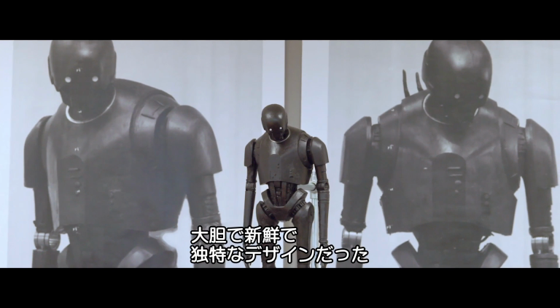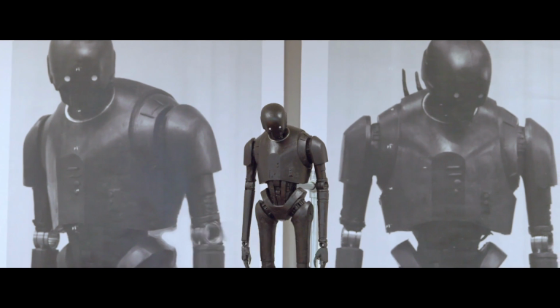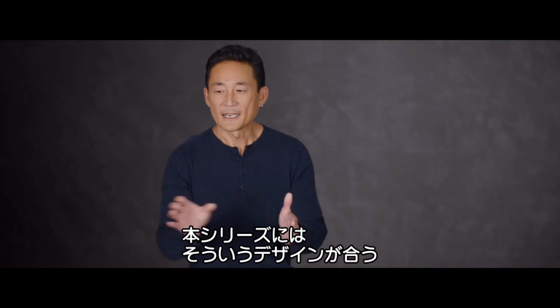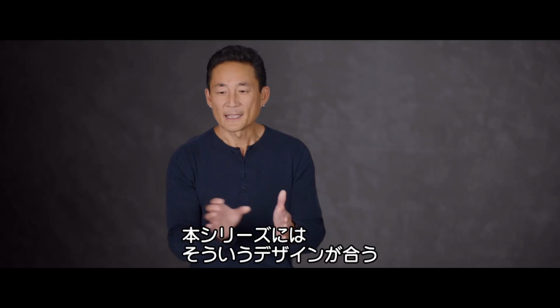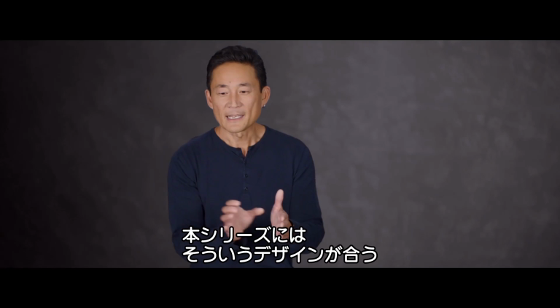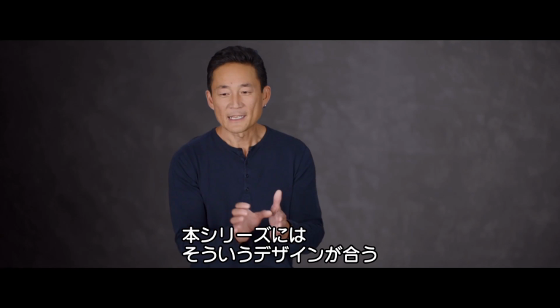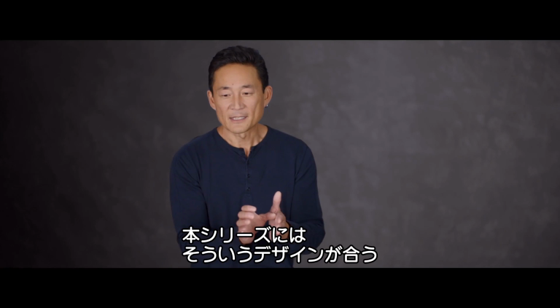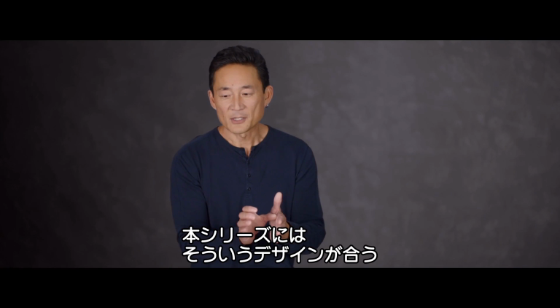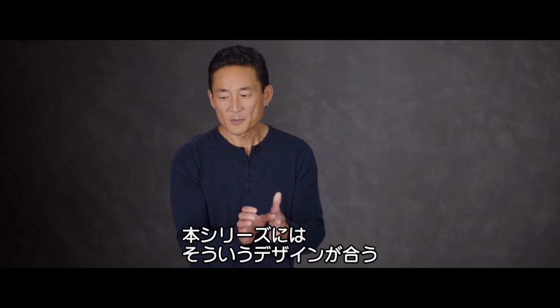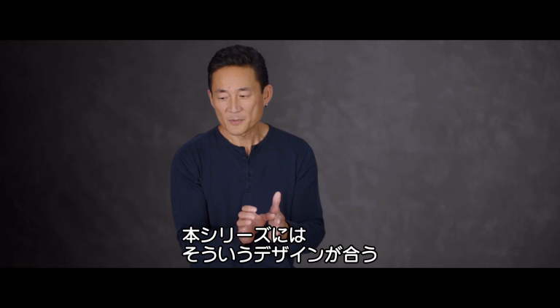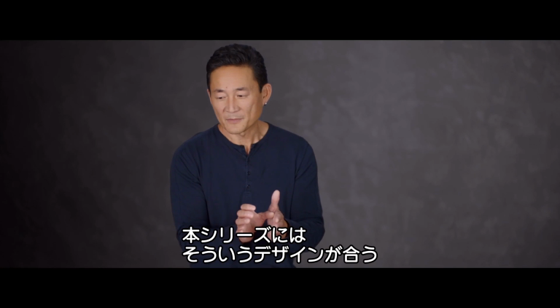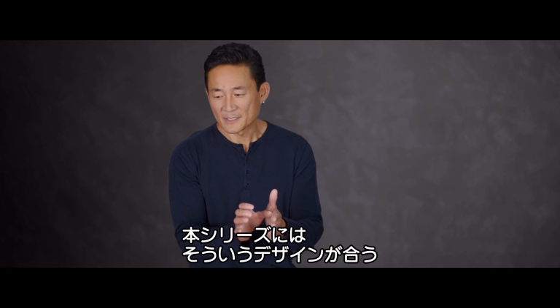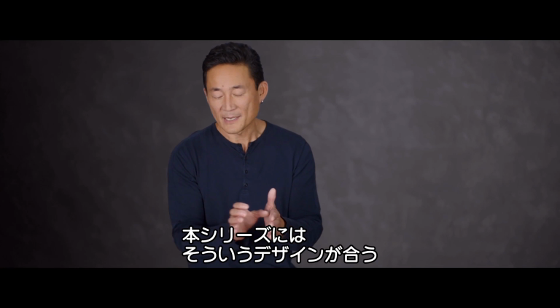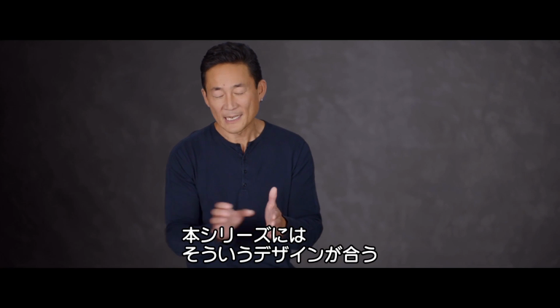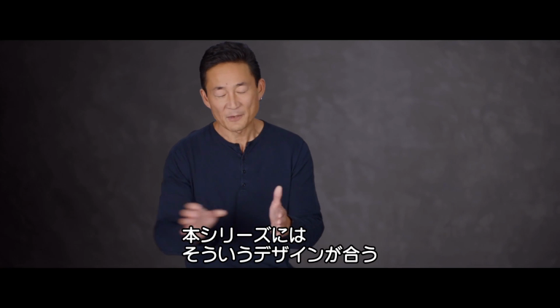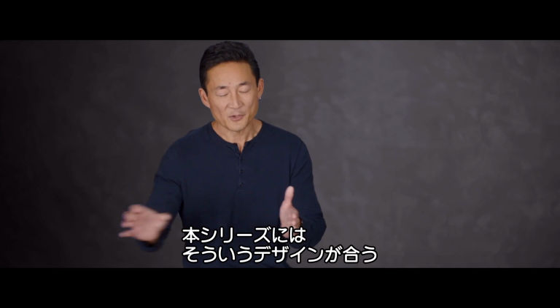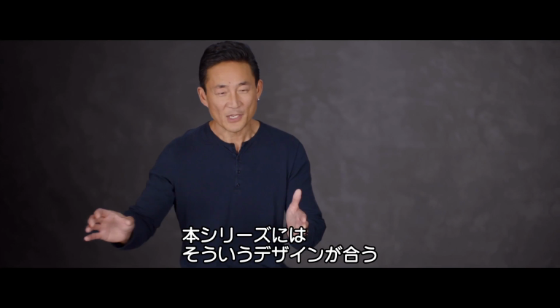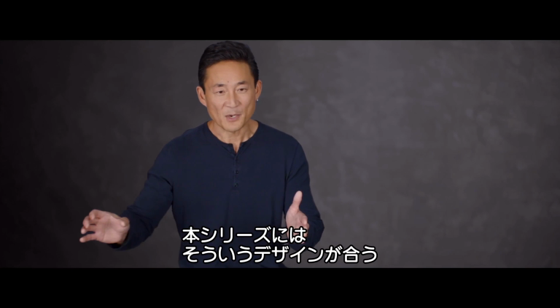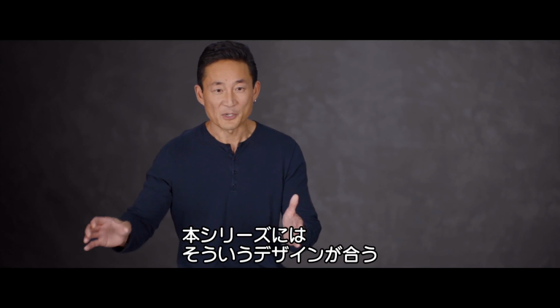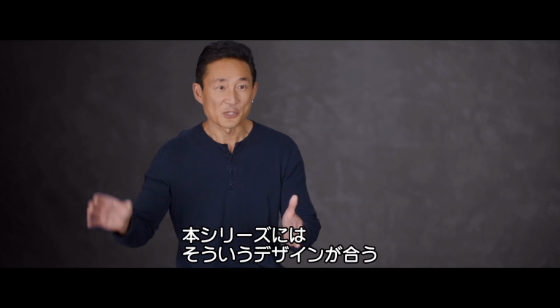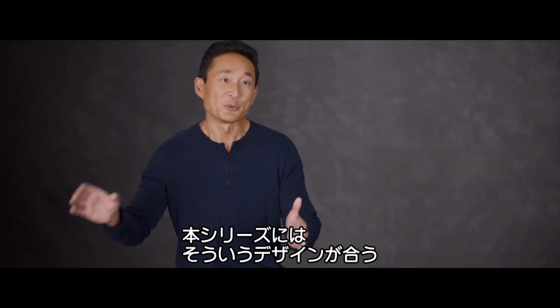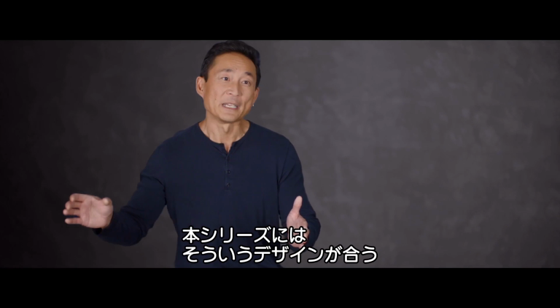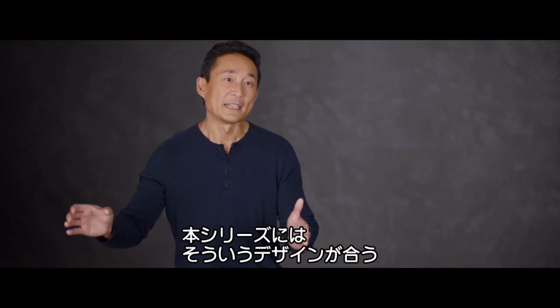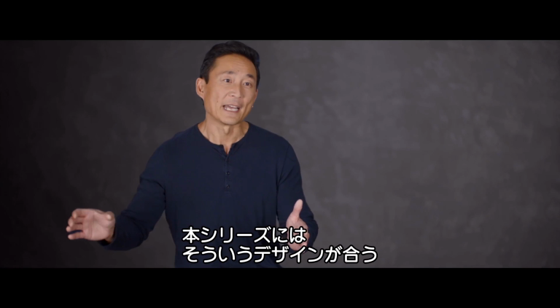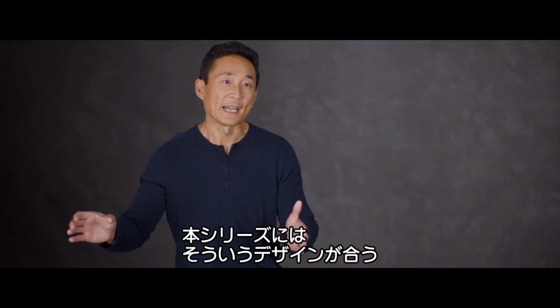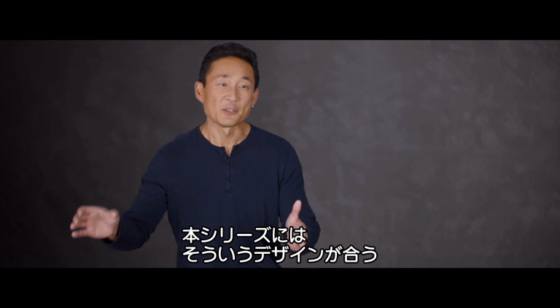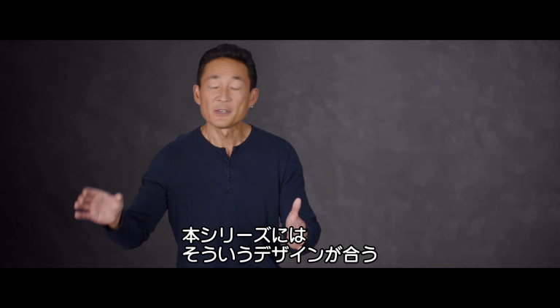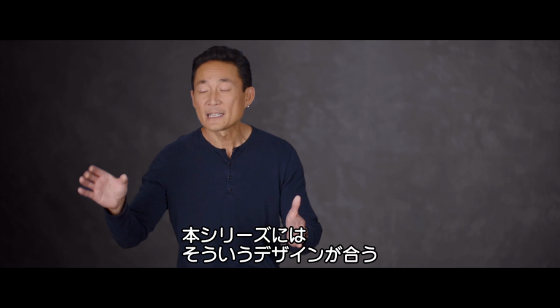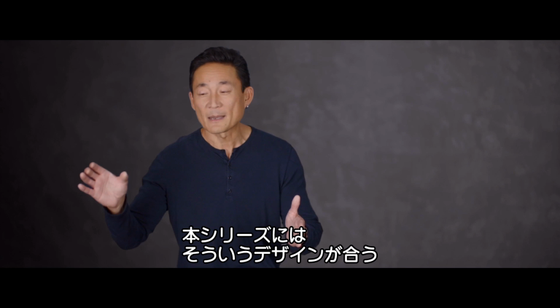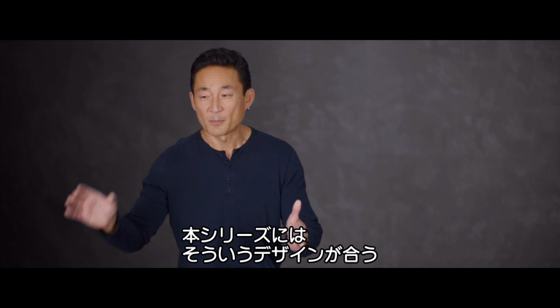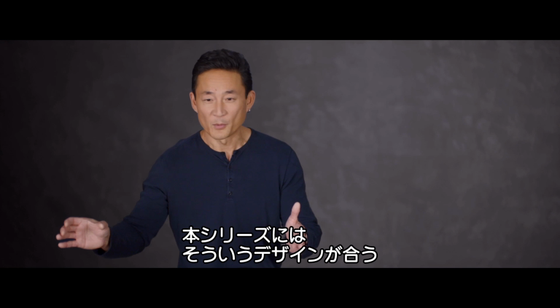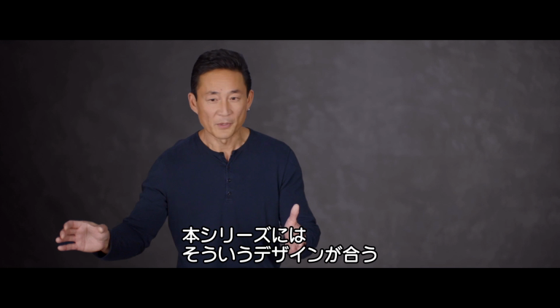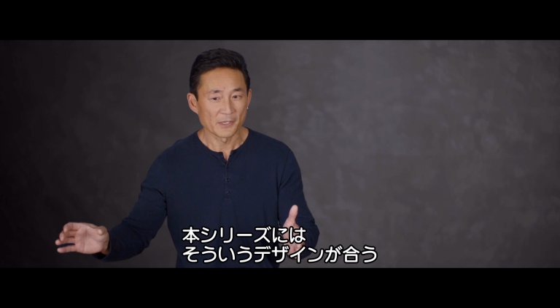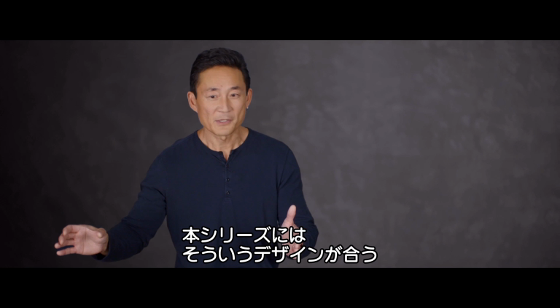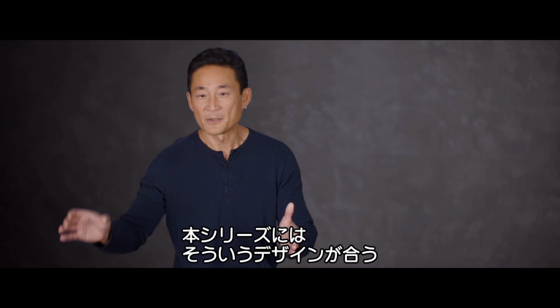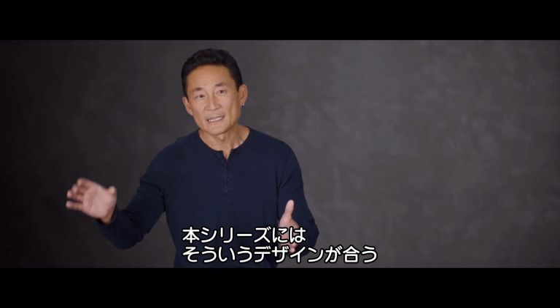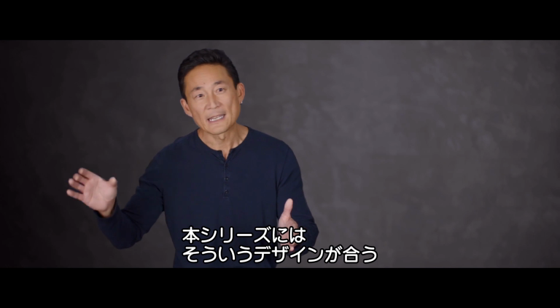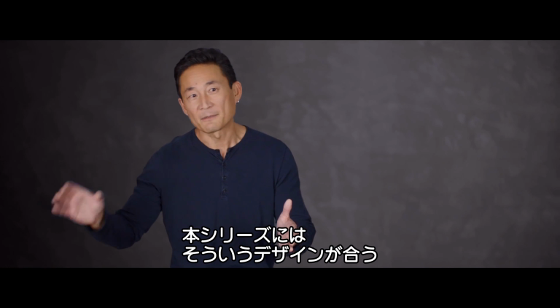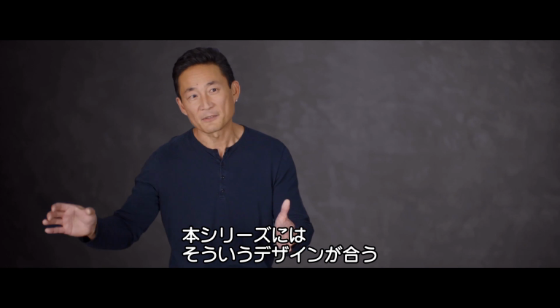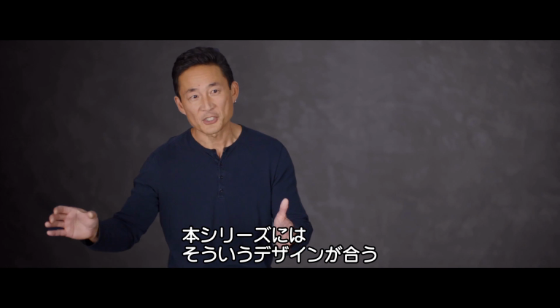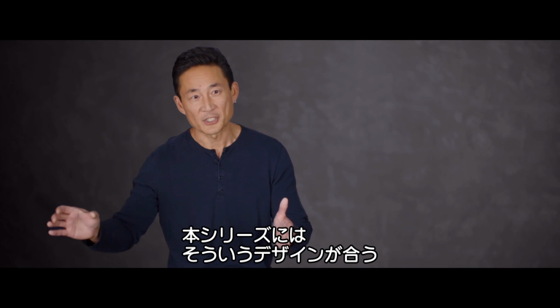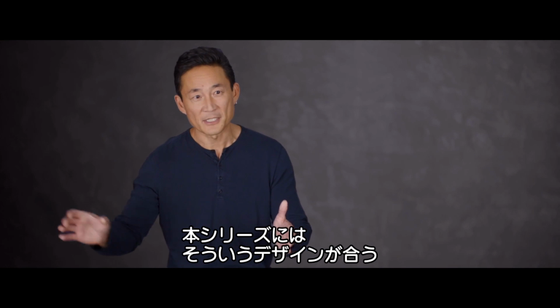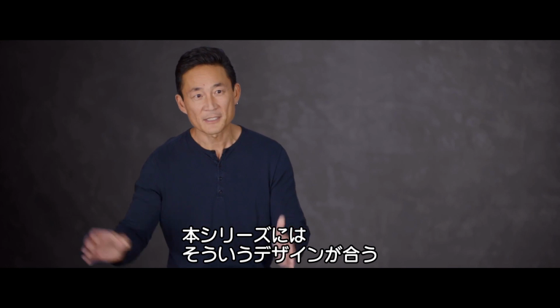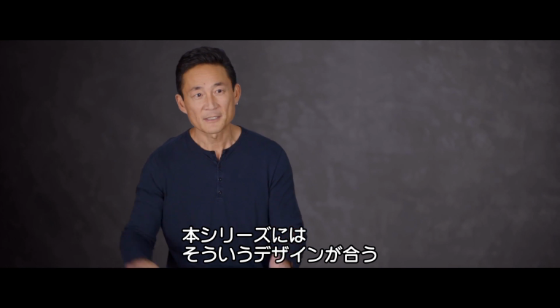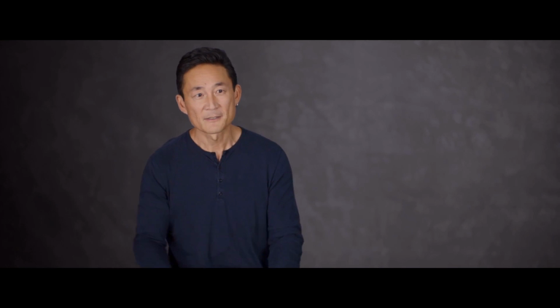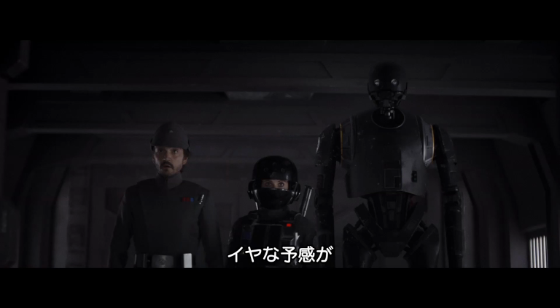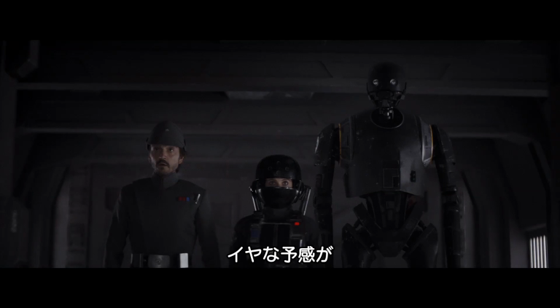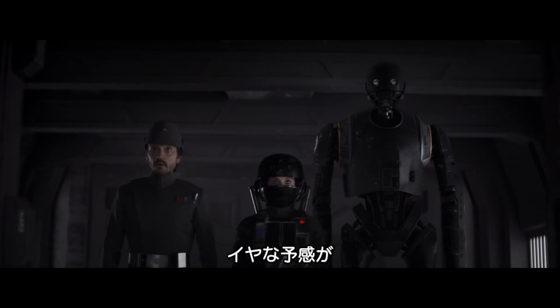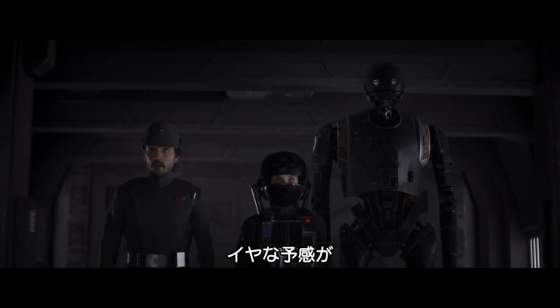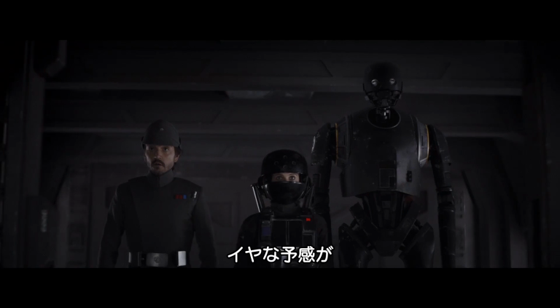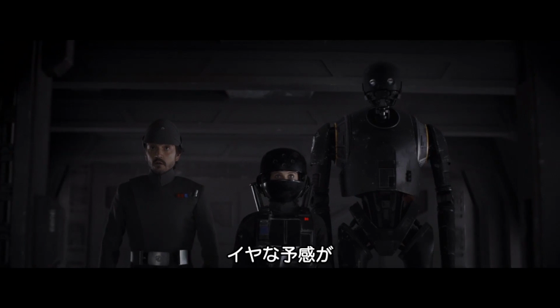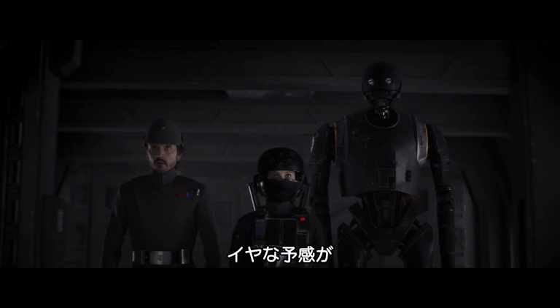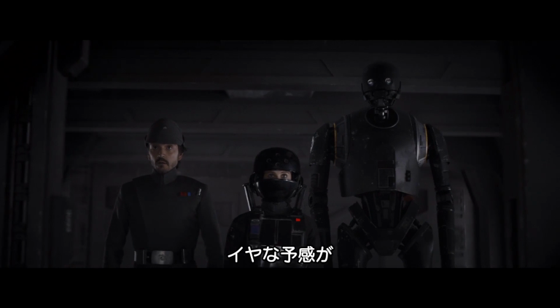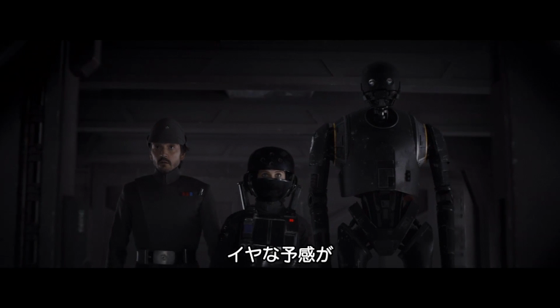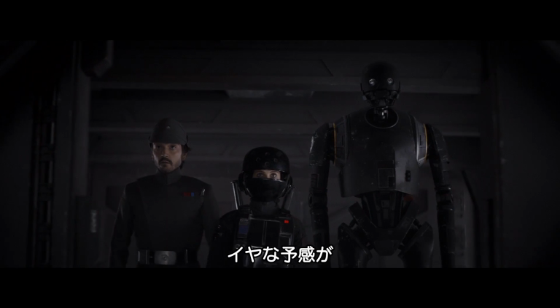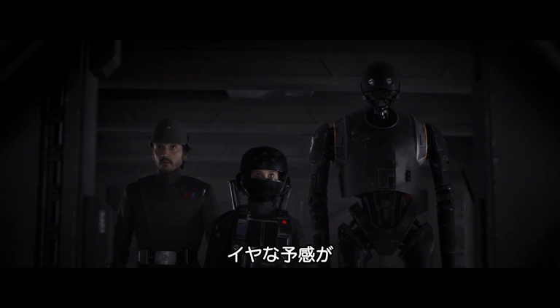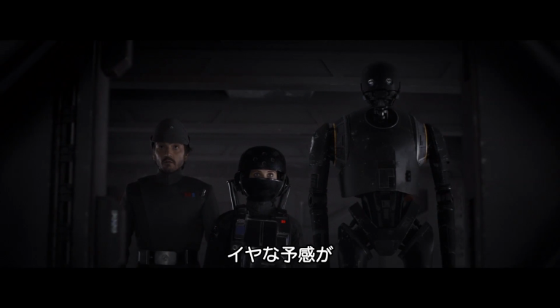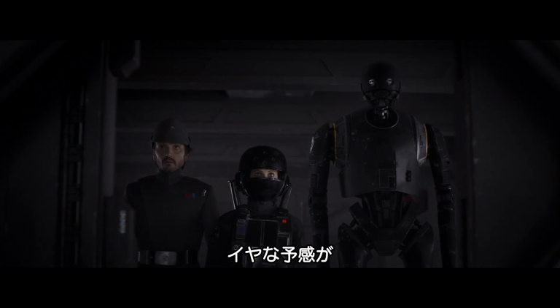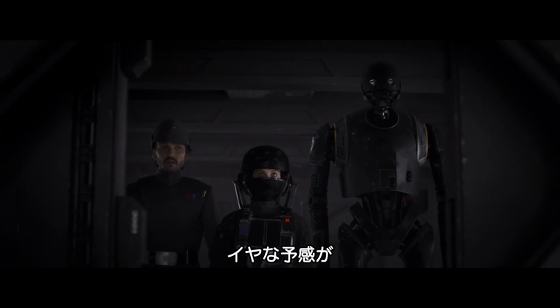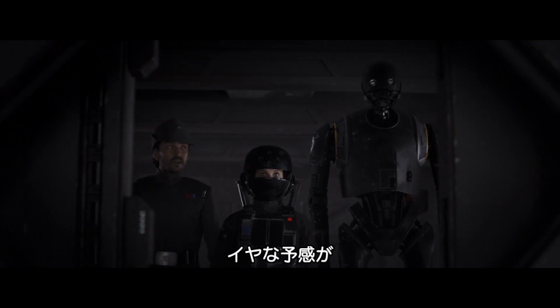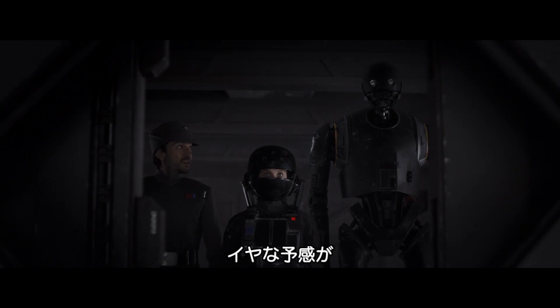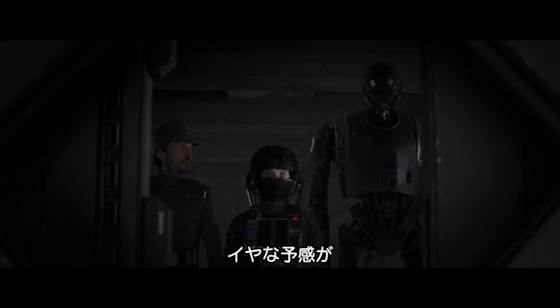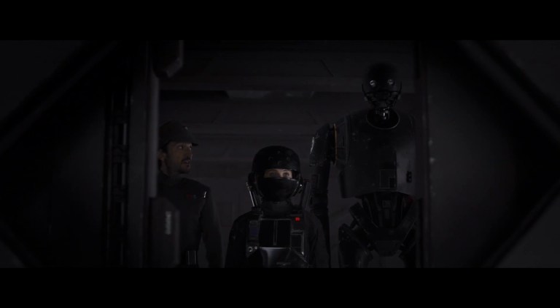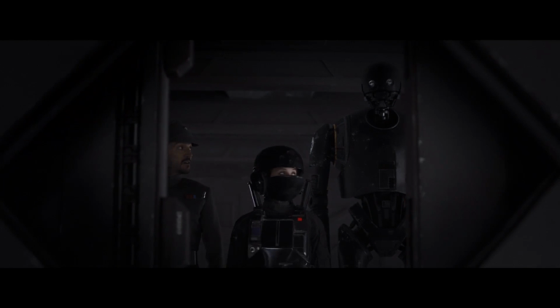I think in terms of designing for Star Wars, you need that. You need that boldness, you need that freshness. I've got a bad feeling about it.